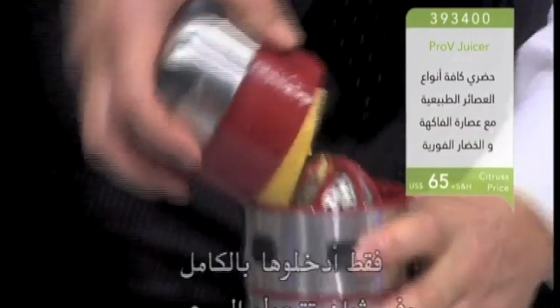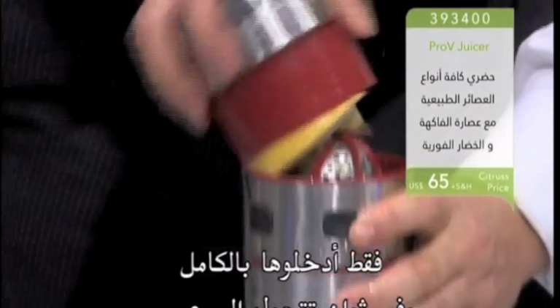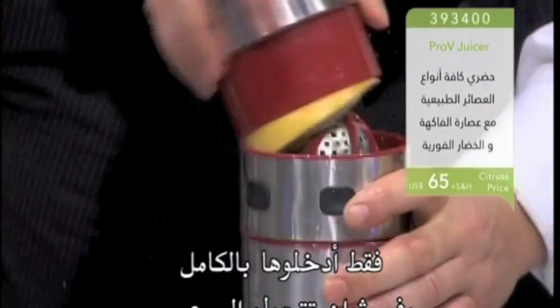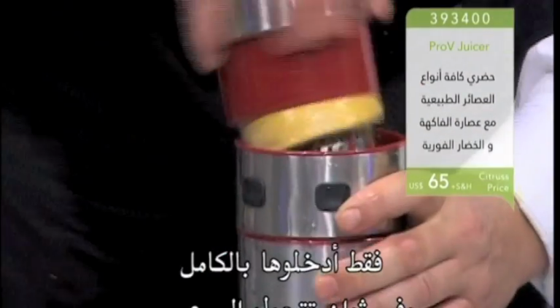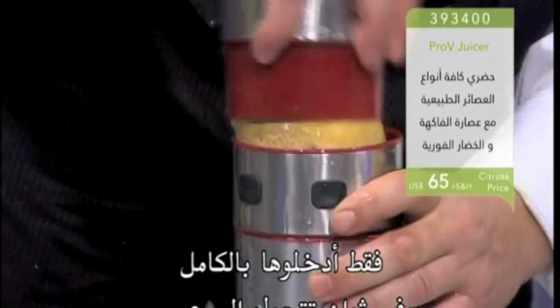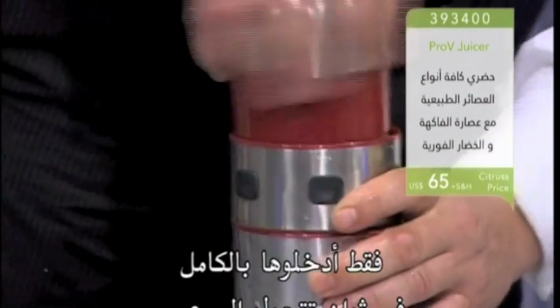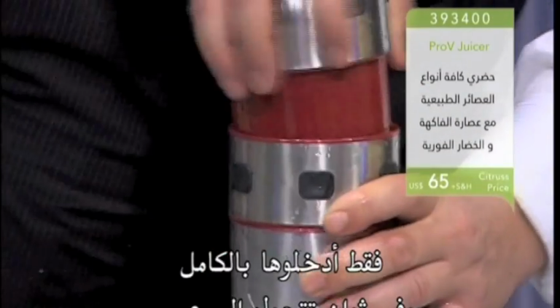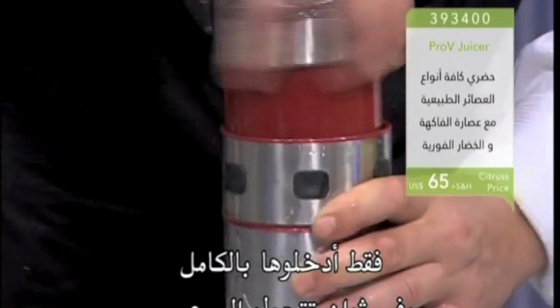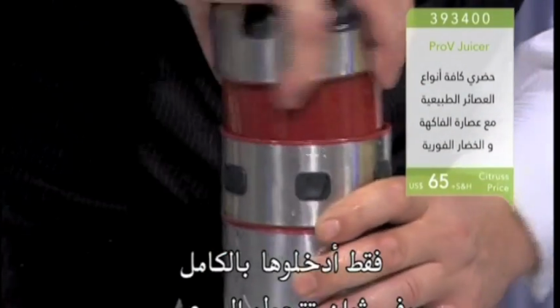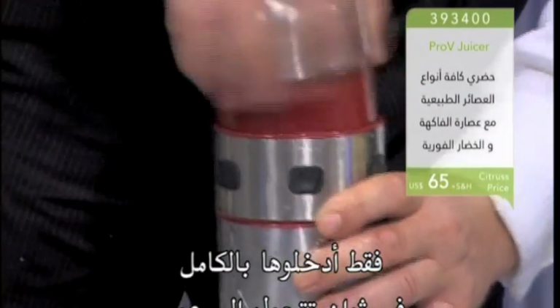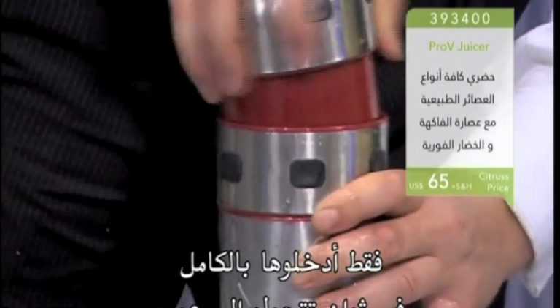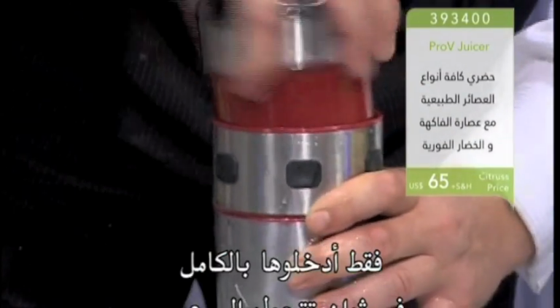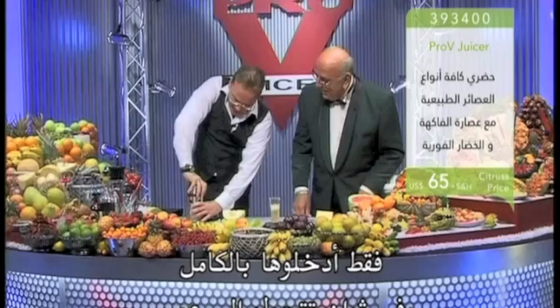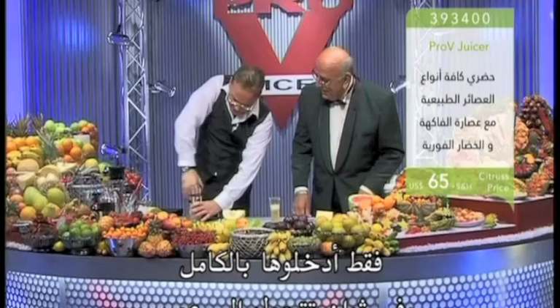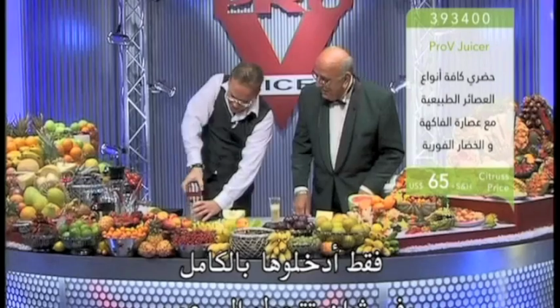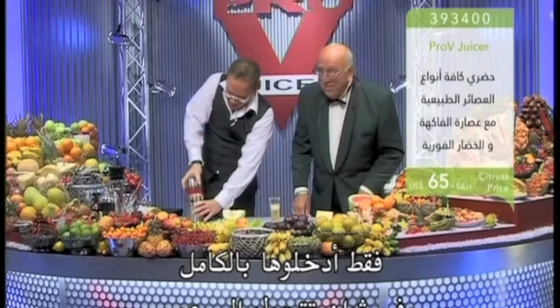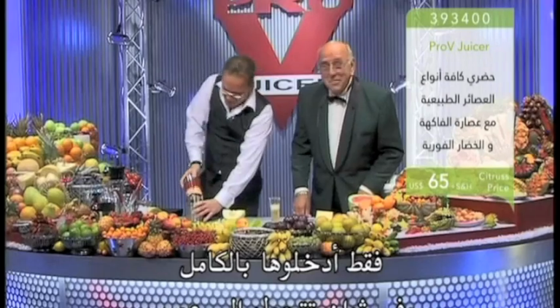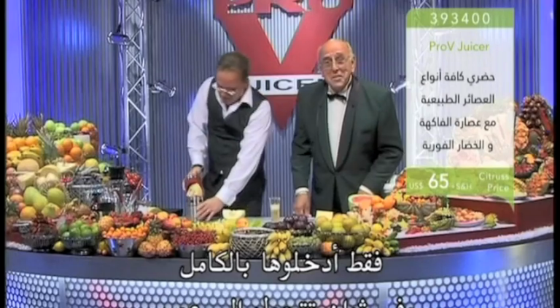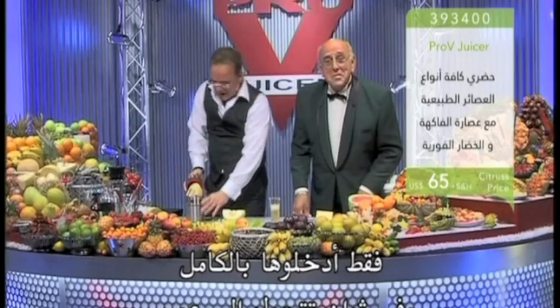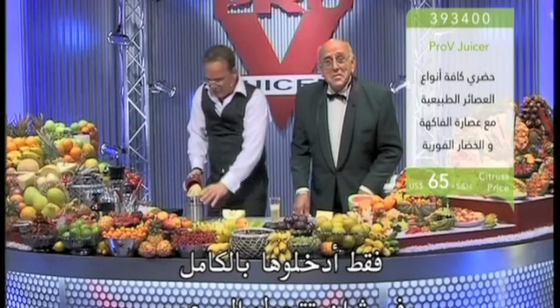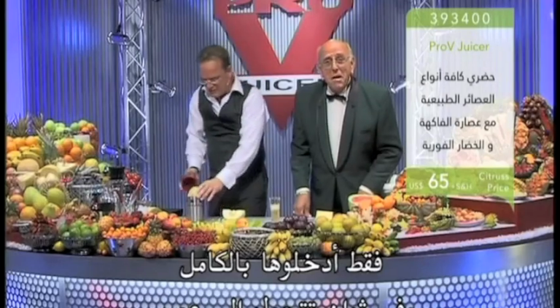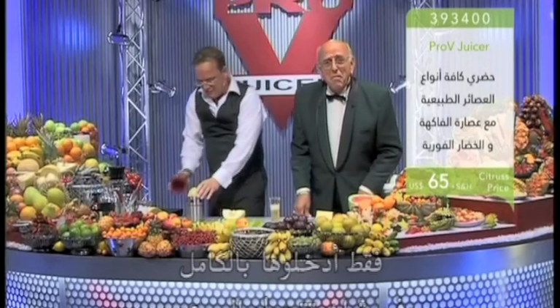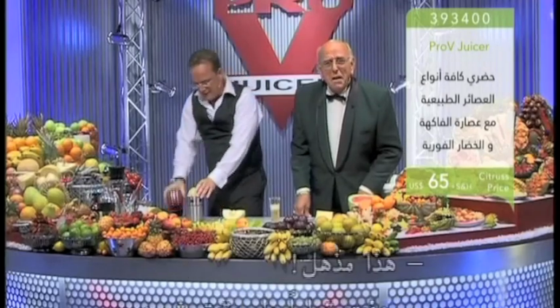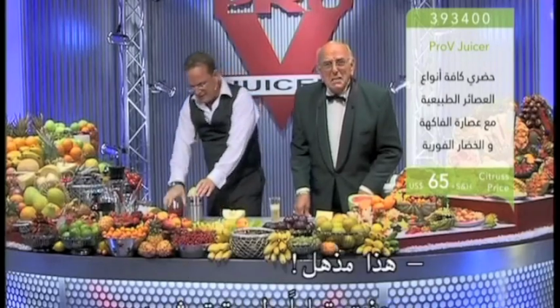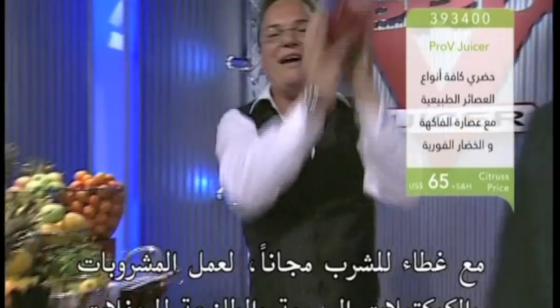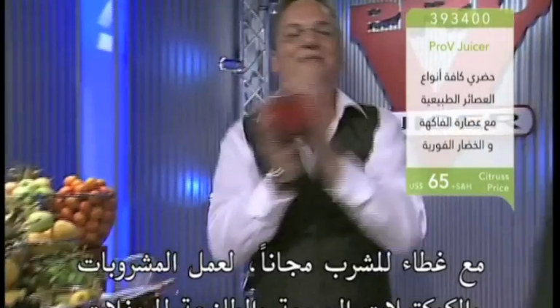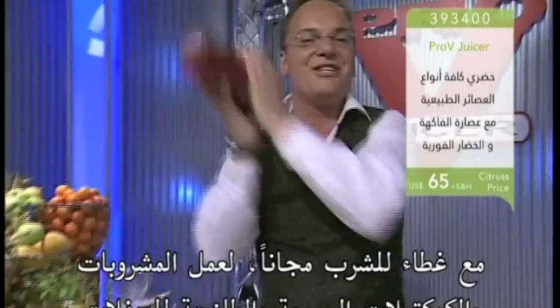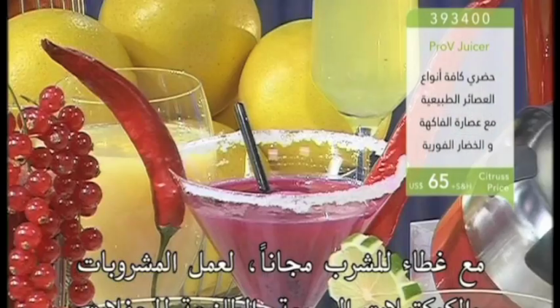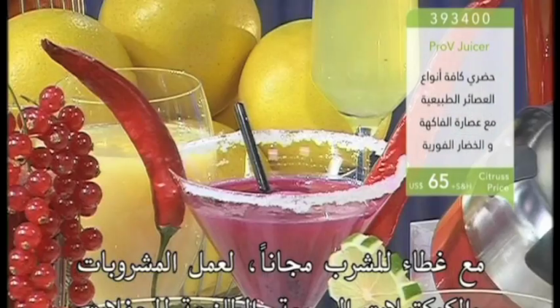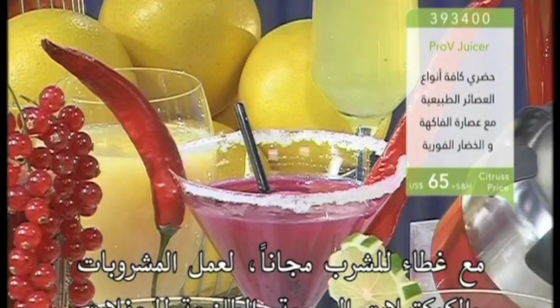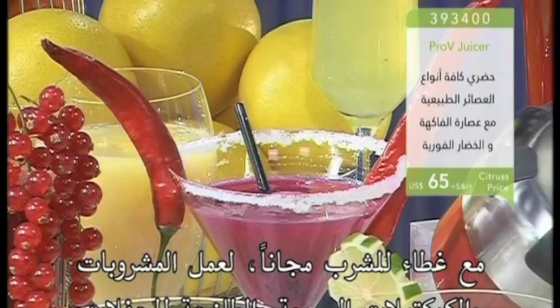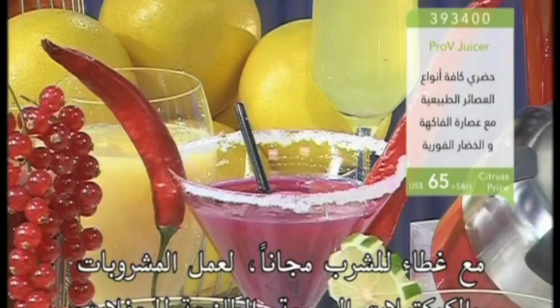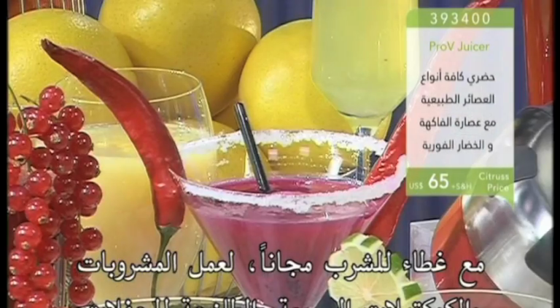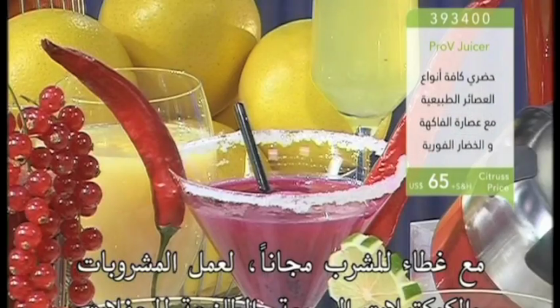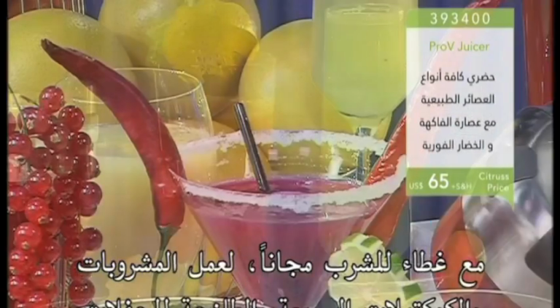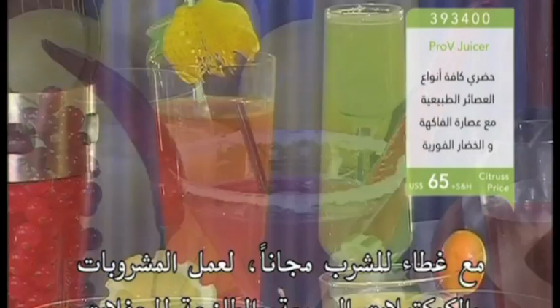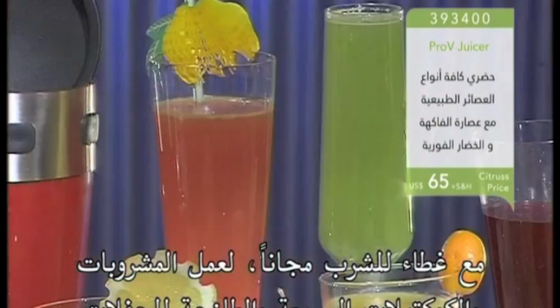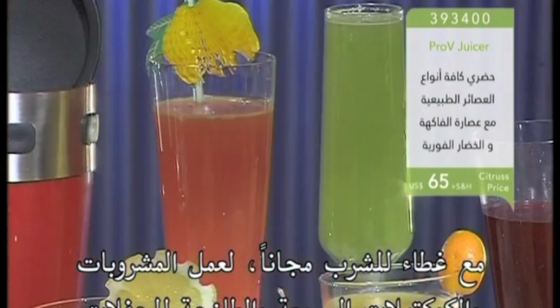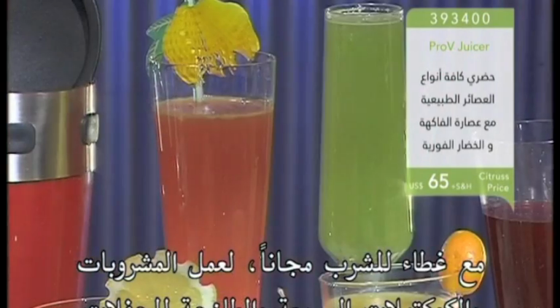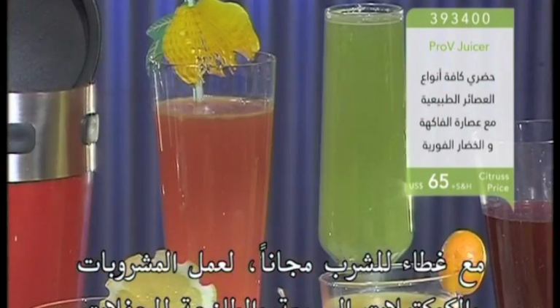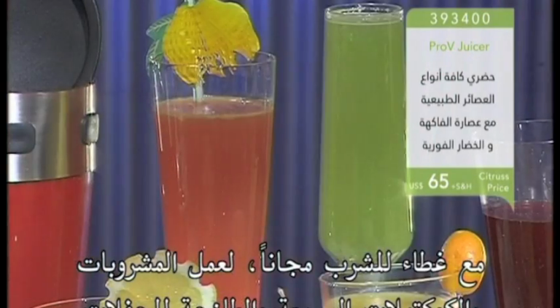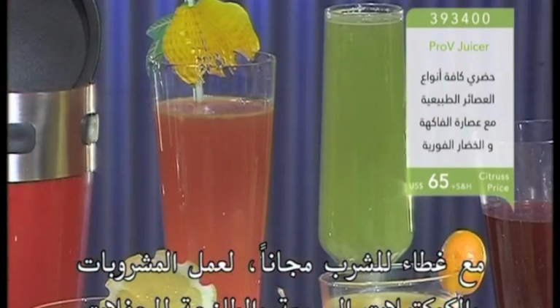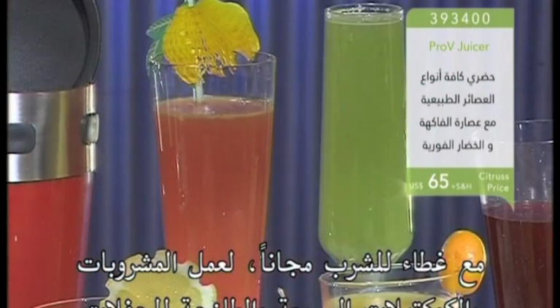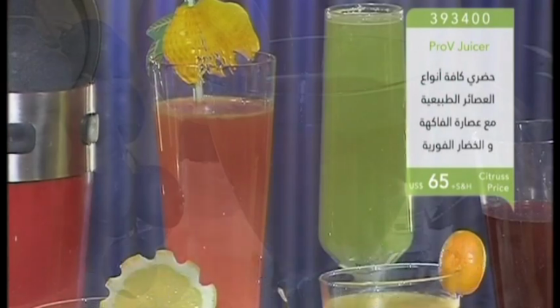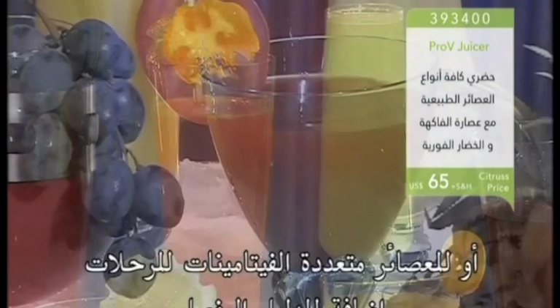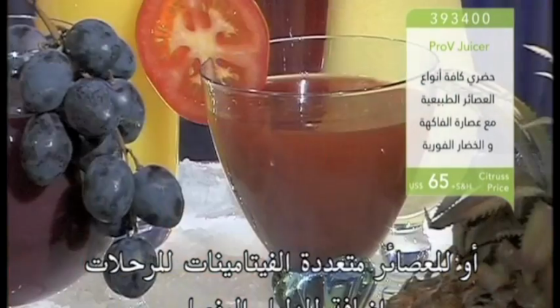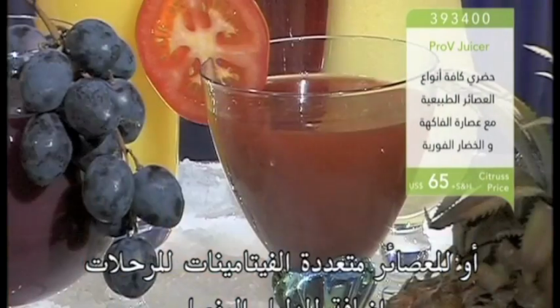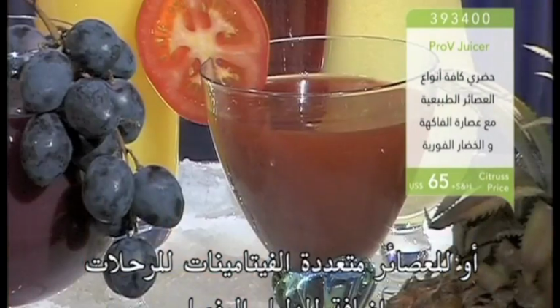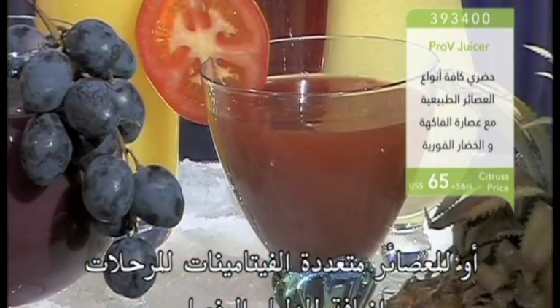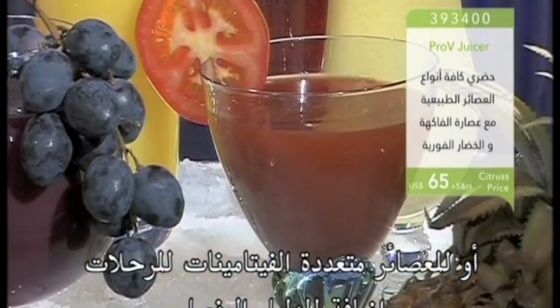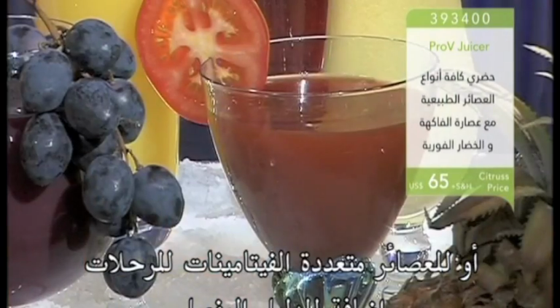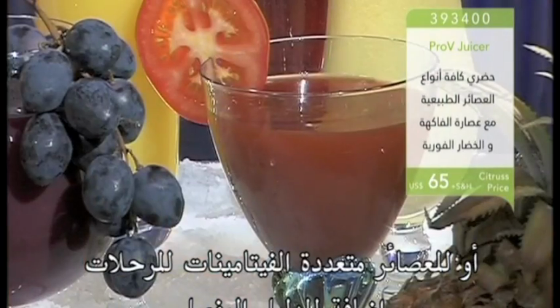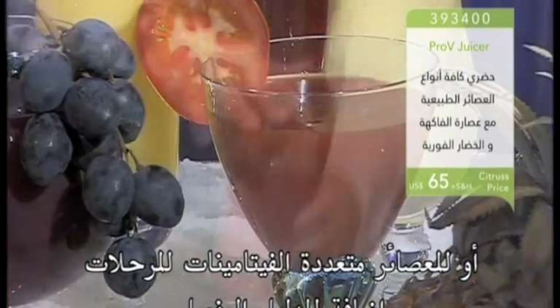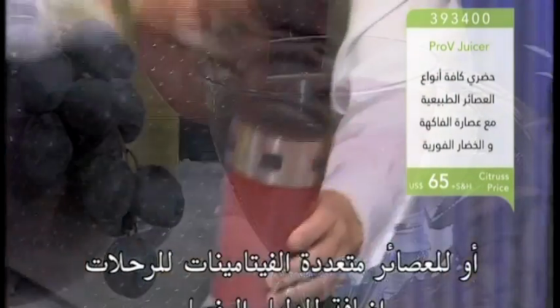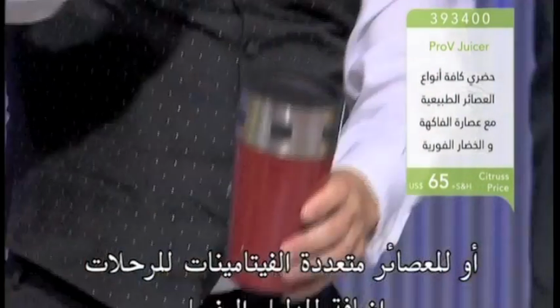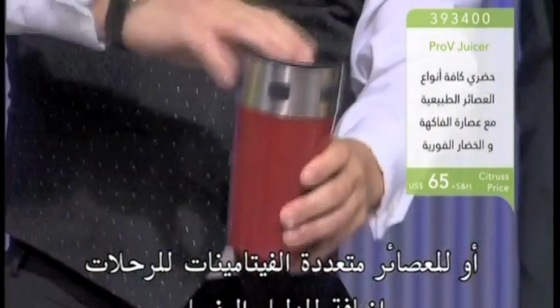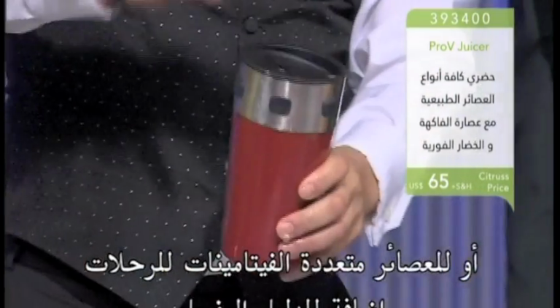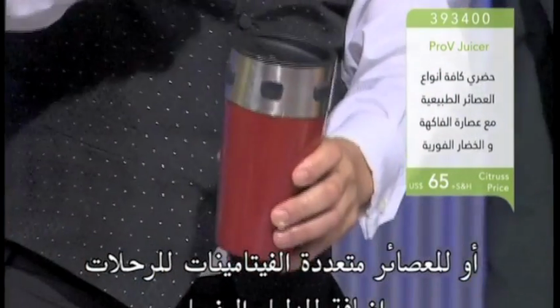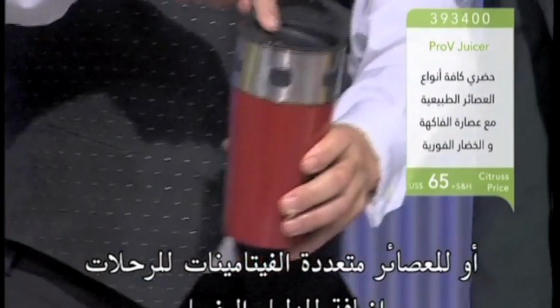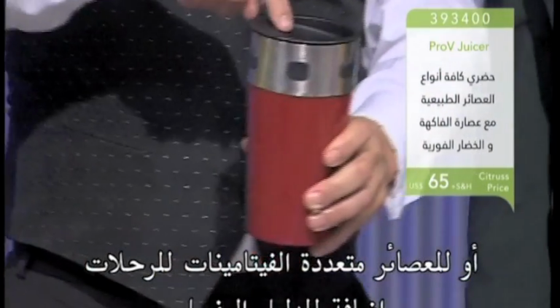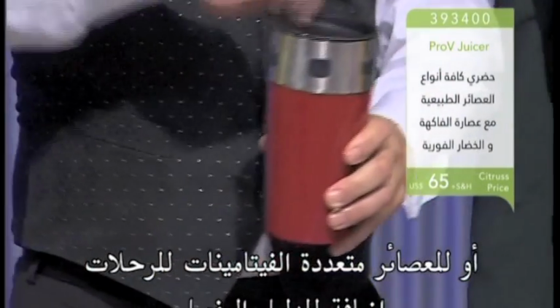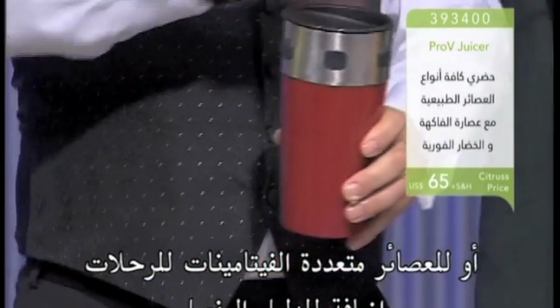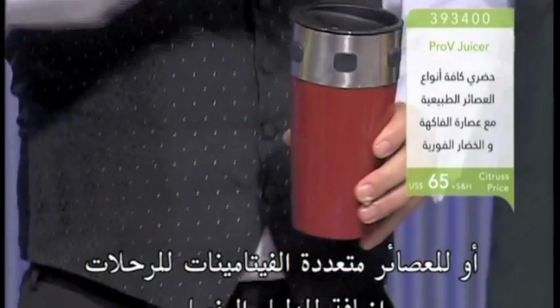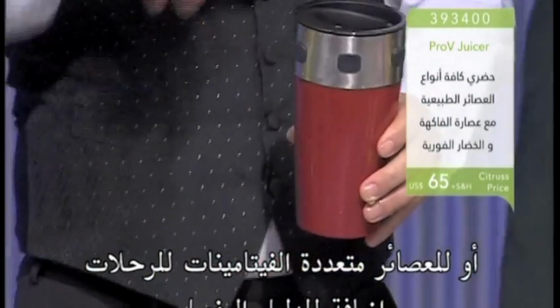Just stick it all in, and in seconds it's all juice. Fresh made drinks and cocktails for your parties, or healthy multivitamin juices for the road.